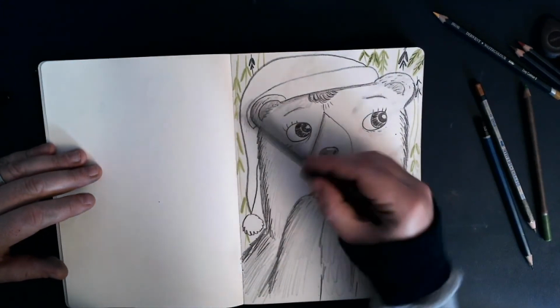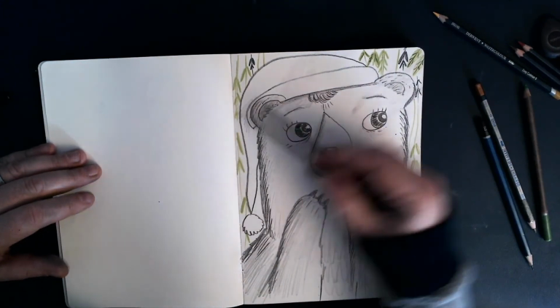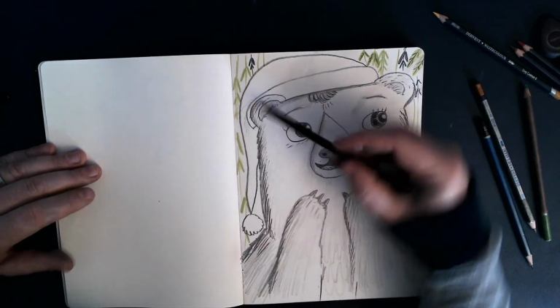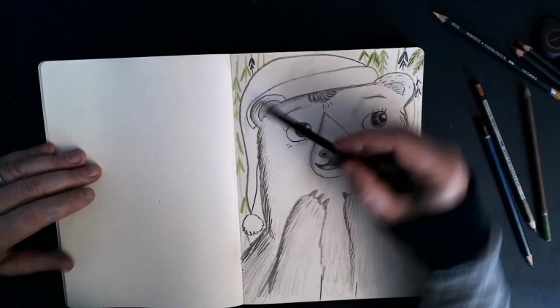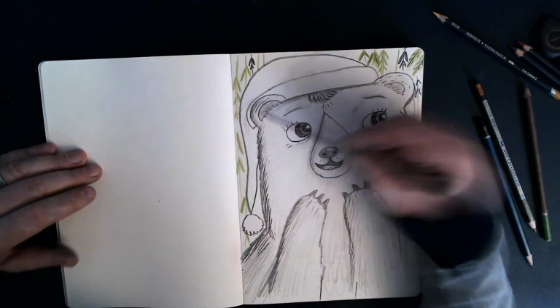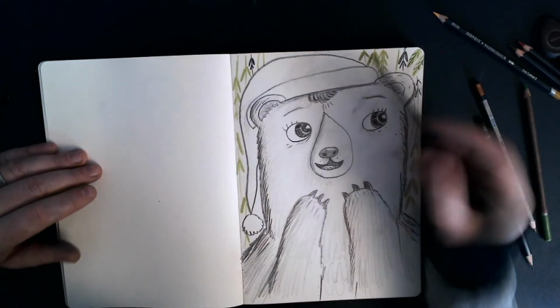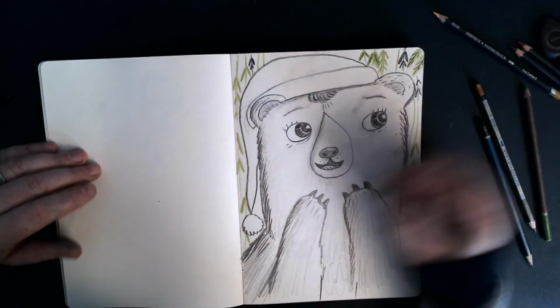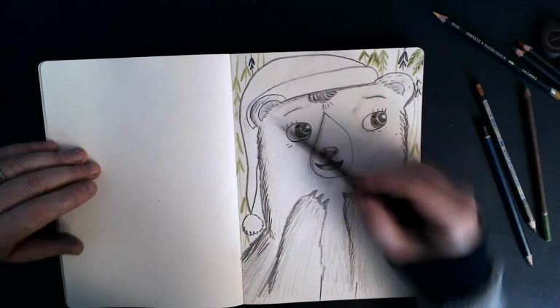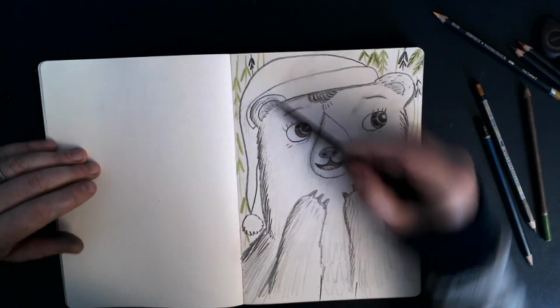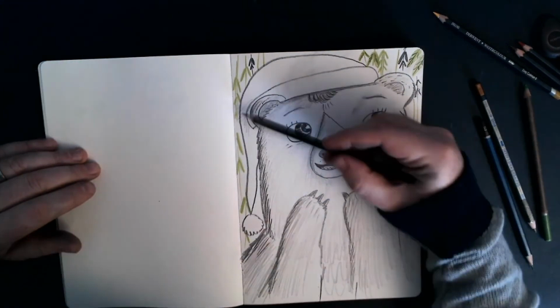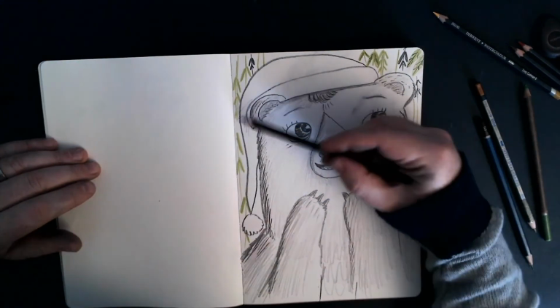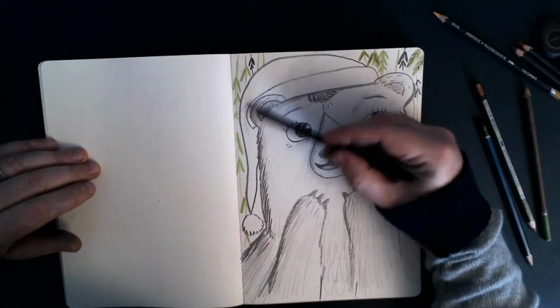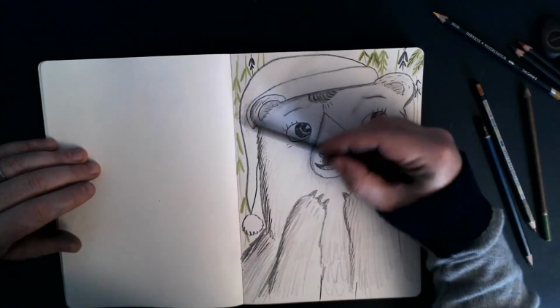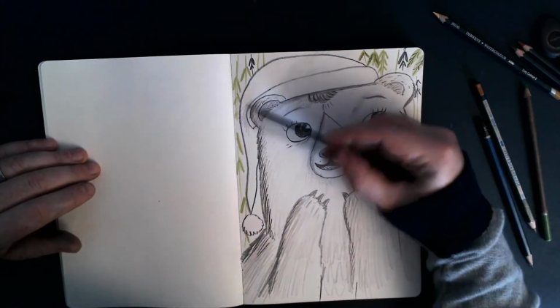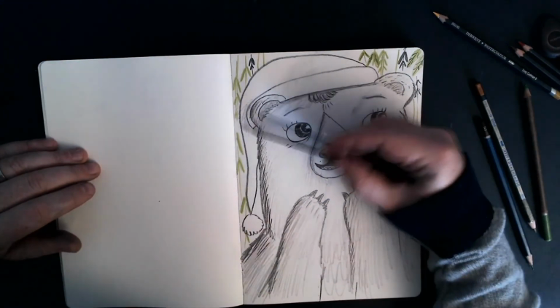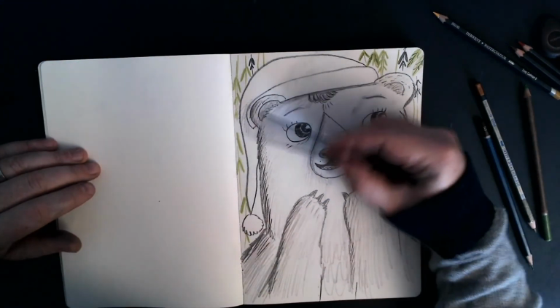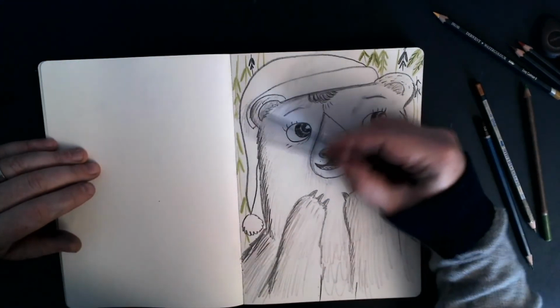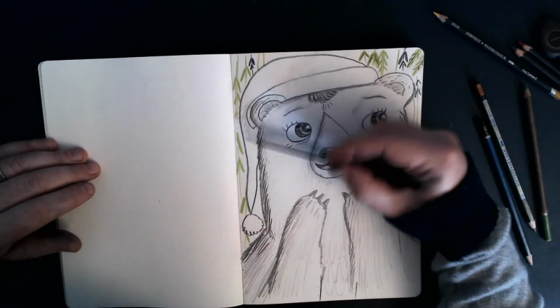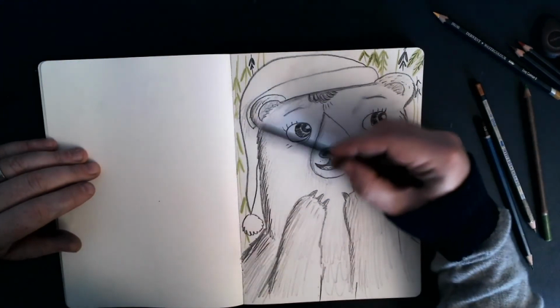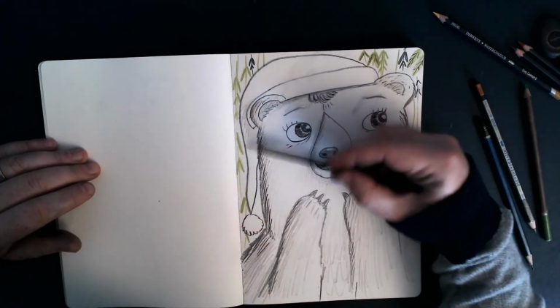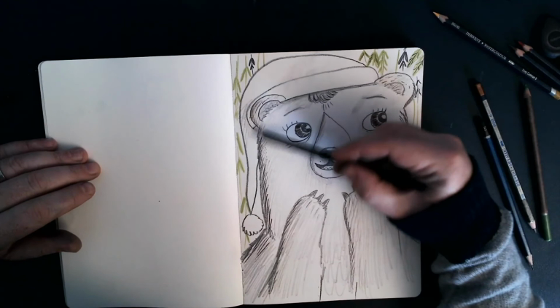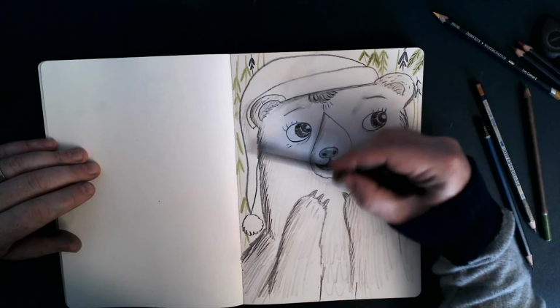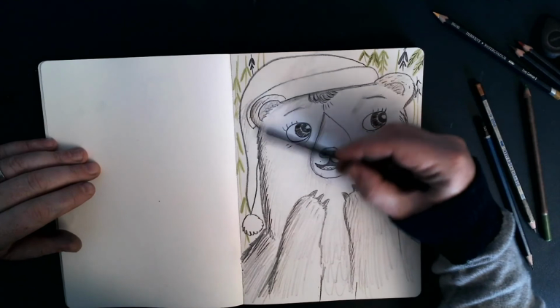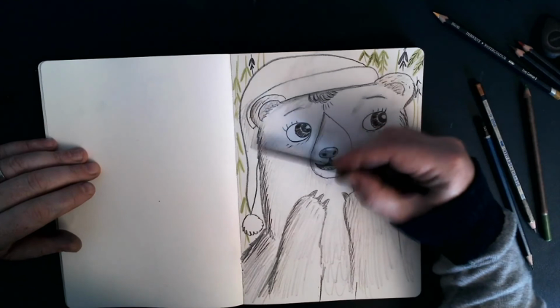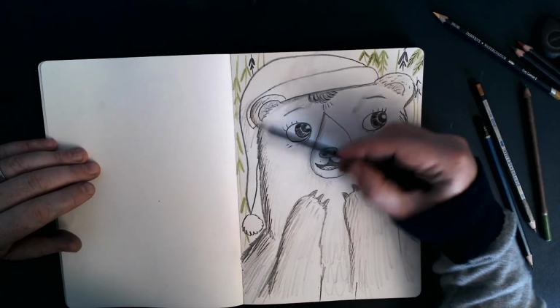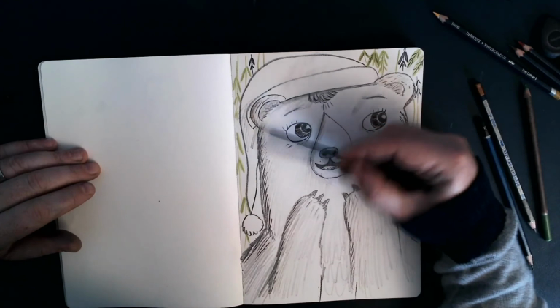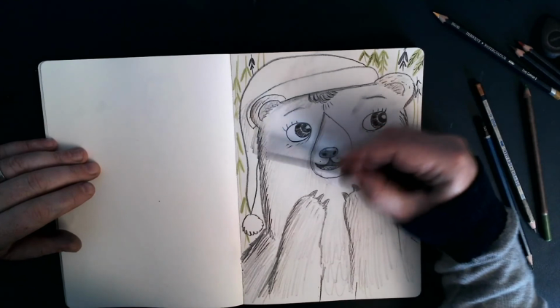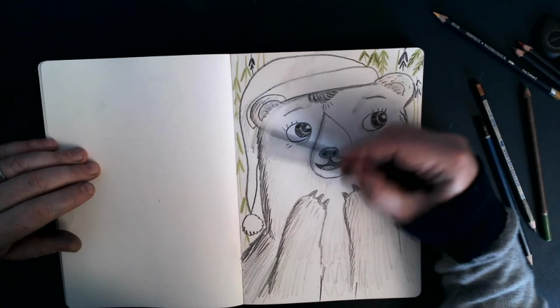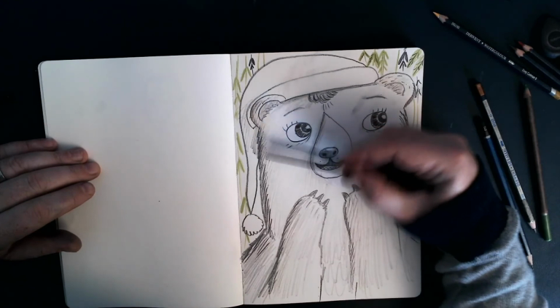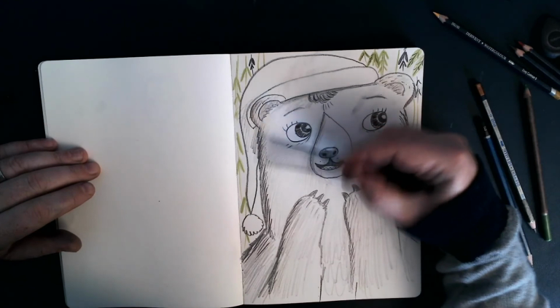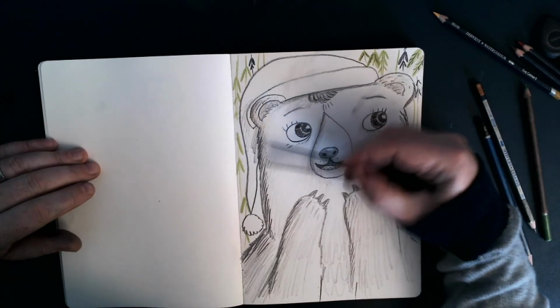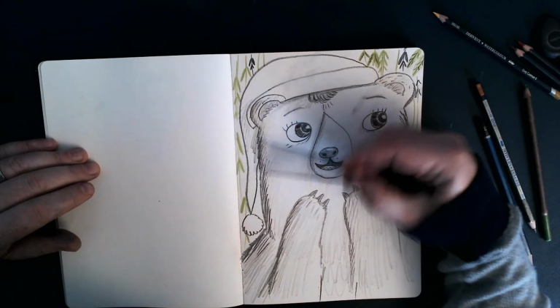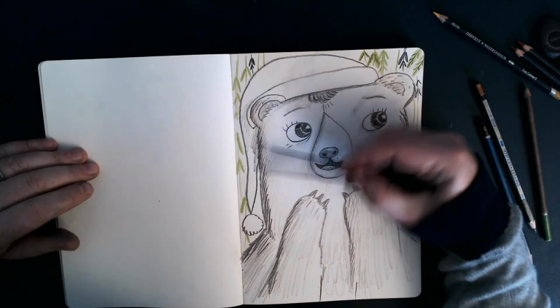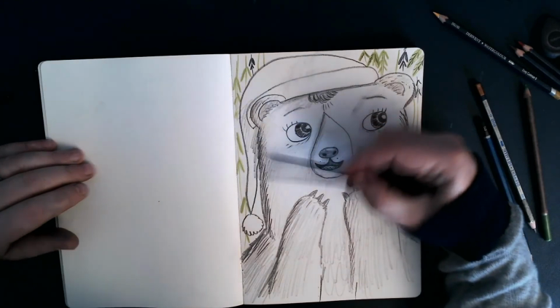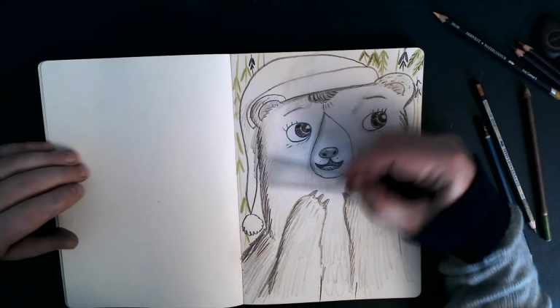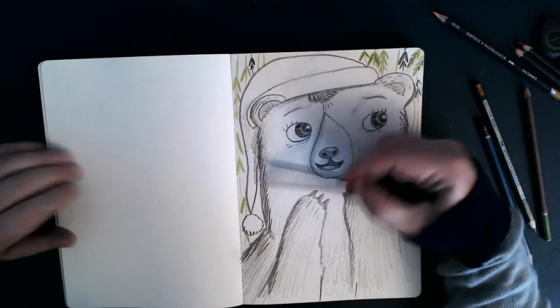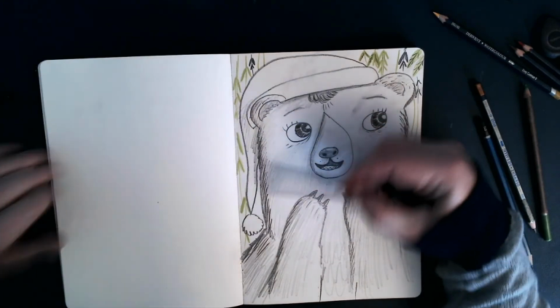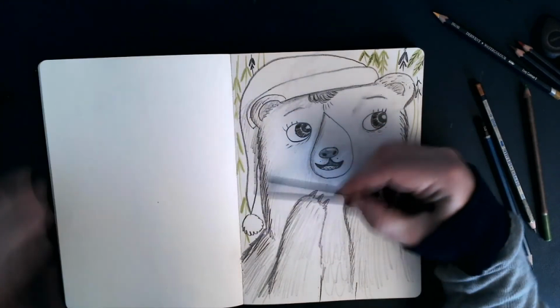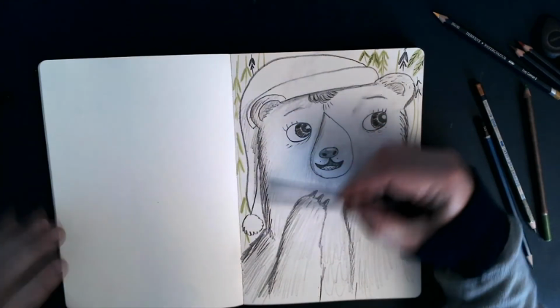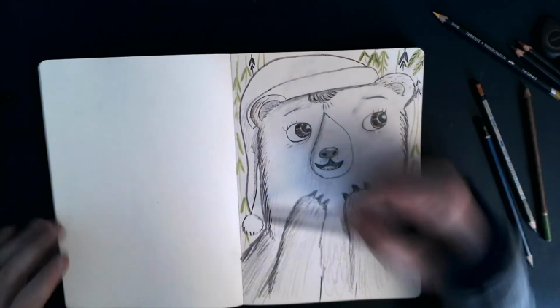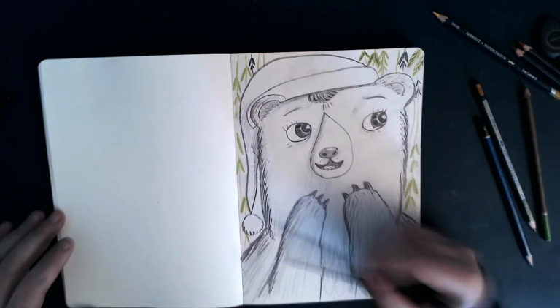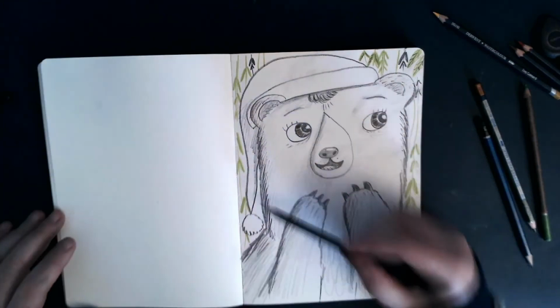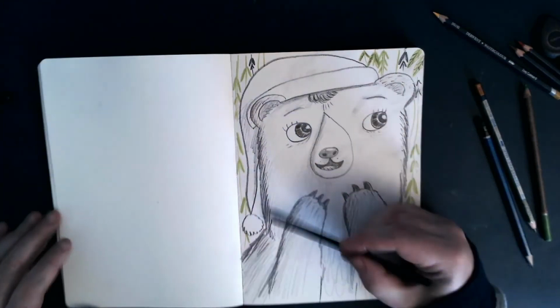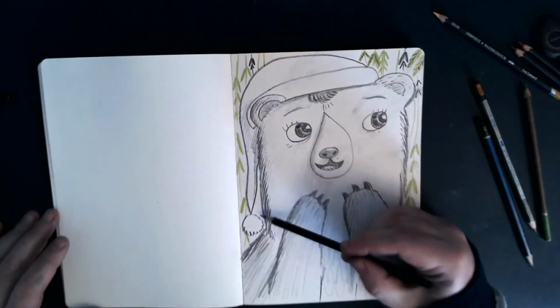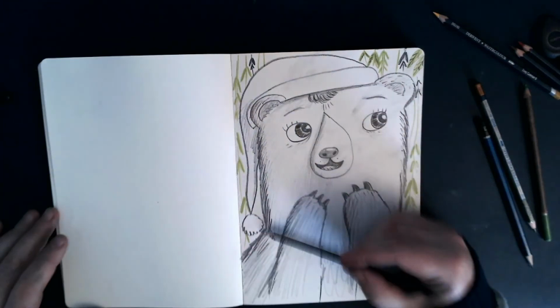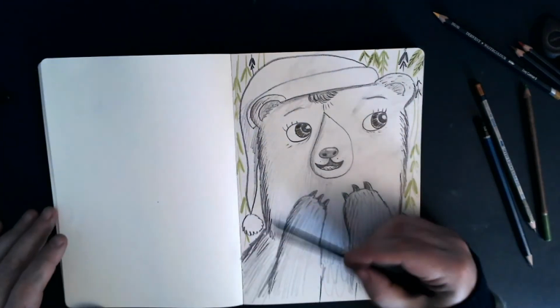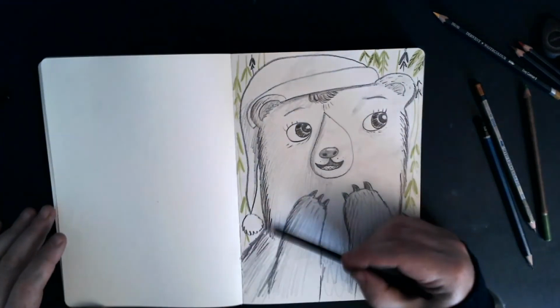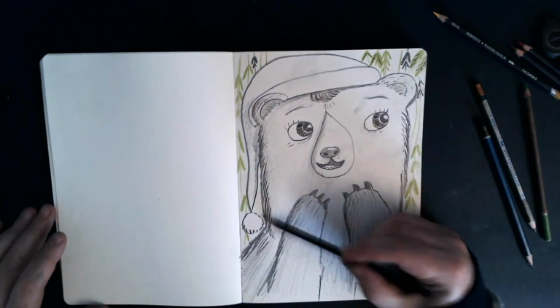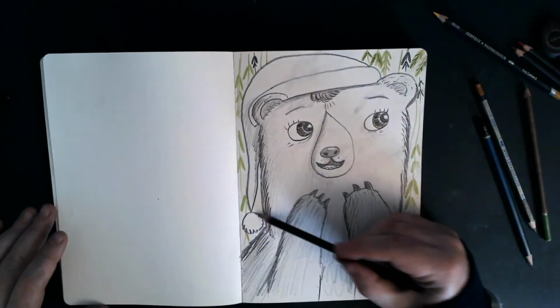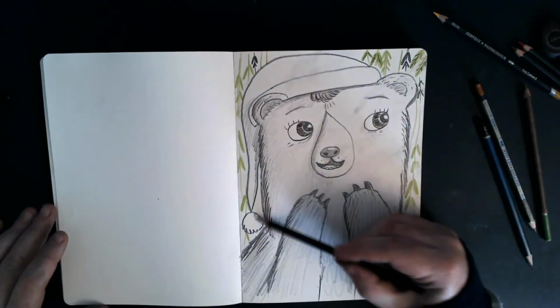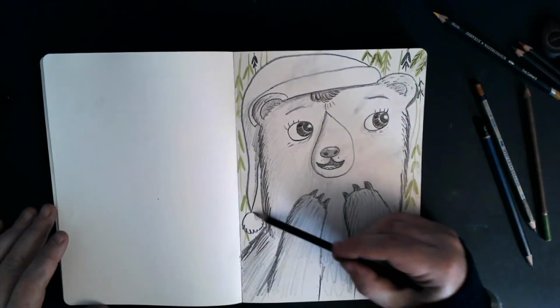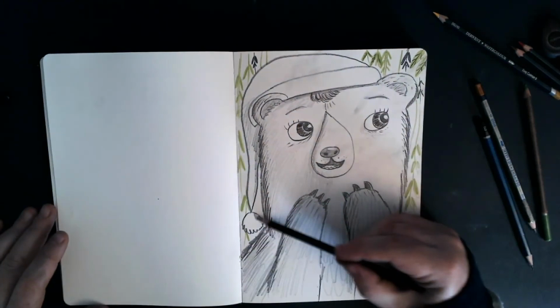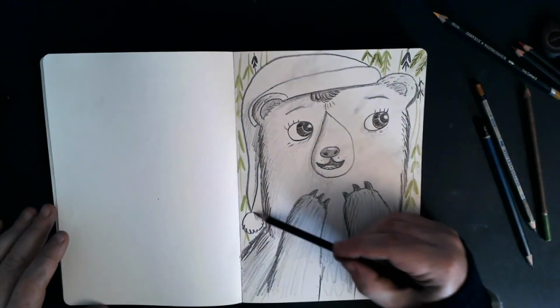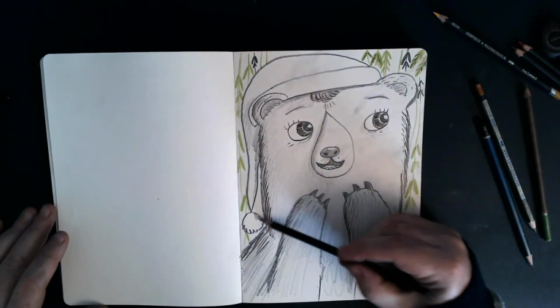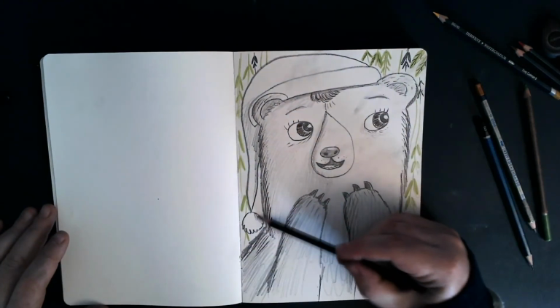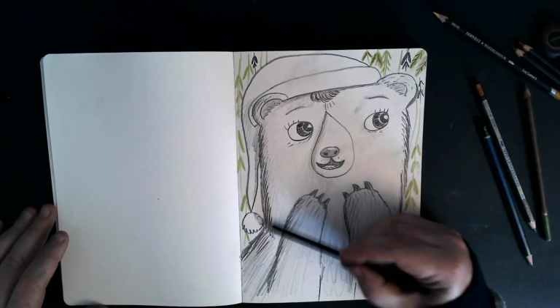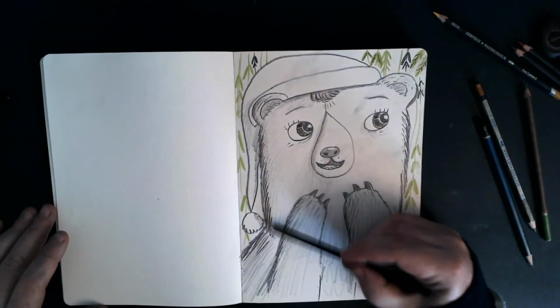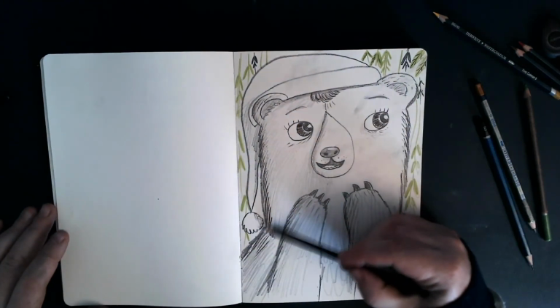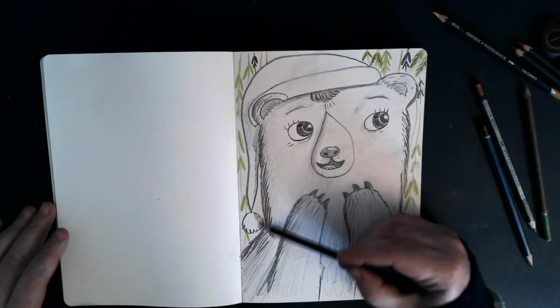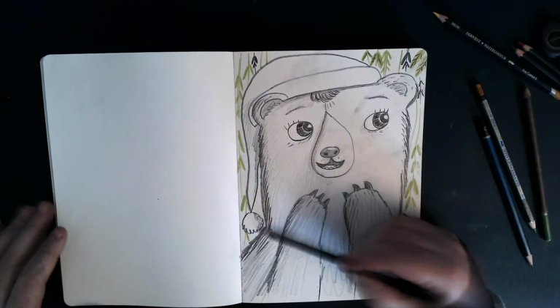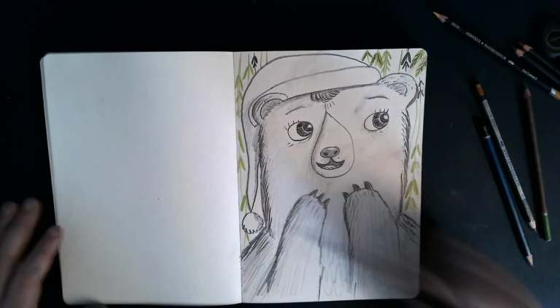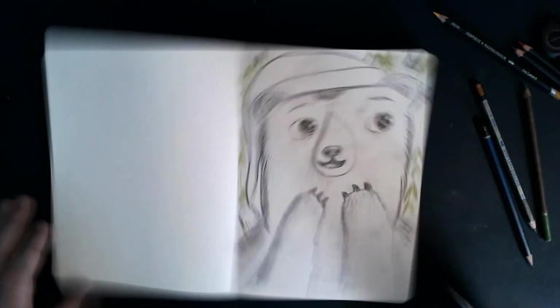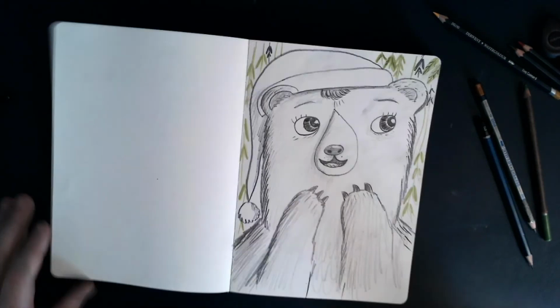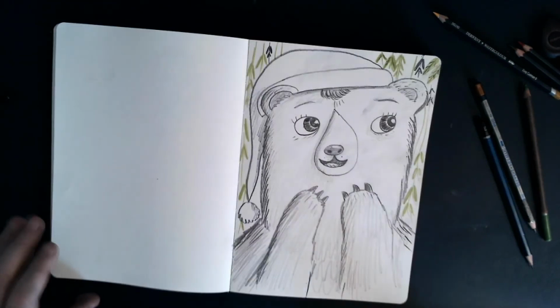Okay, let's give some attention to this hat.